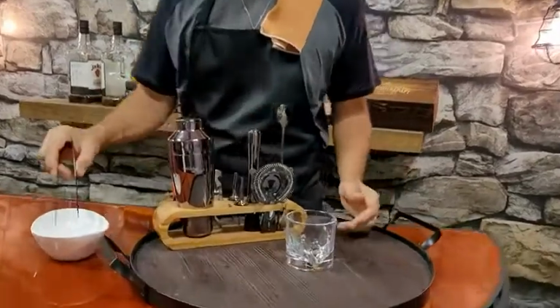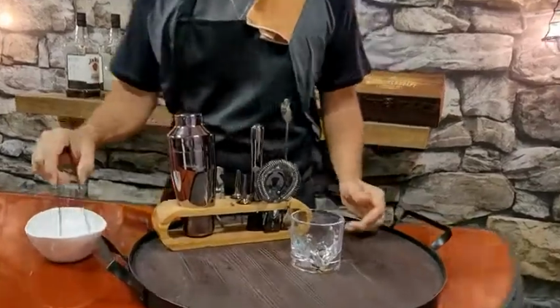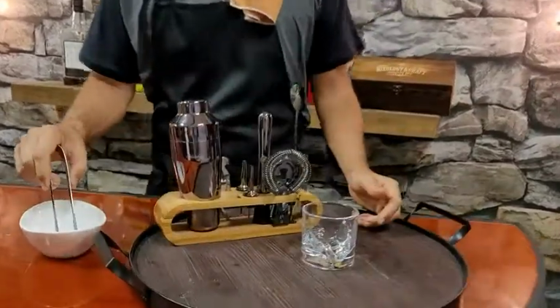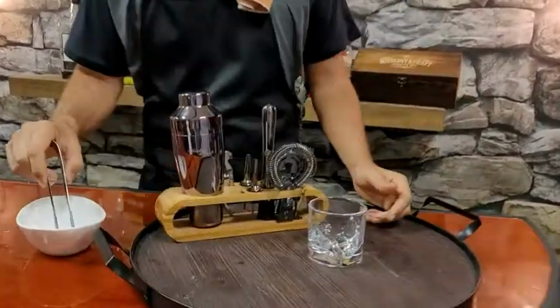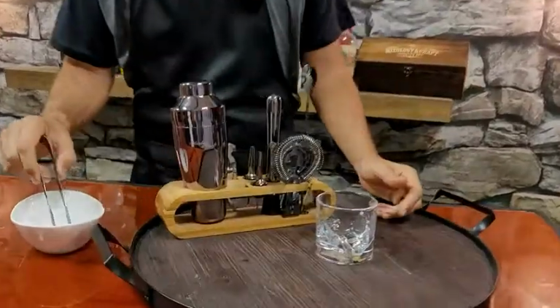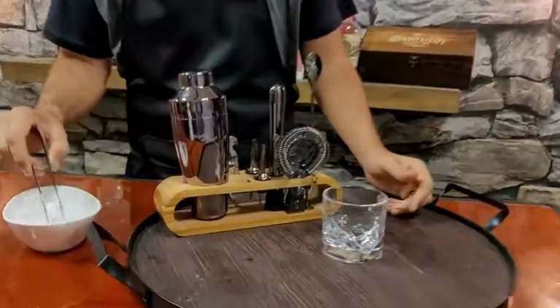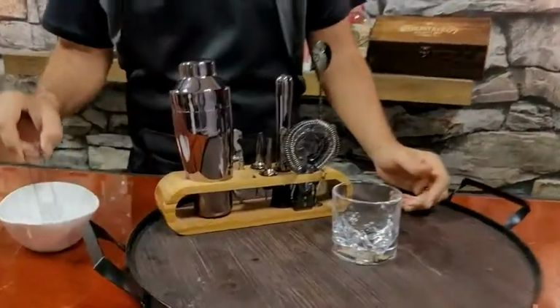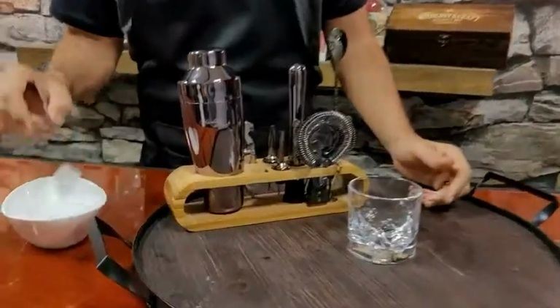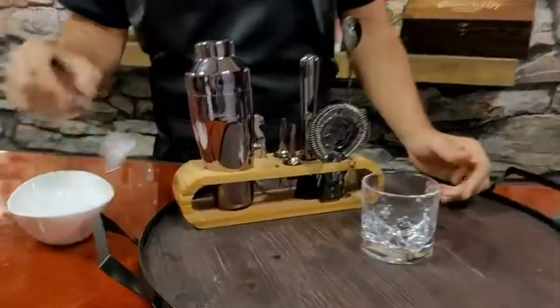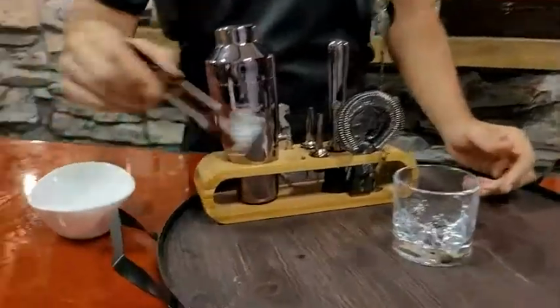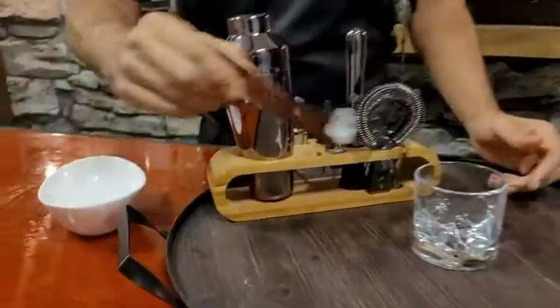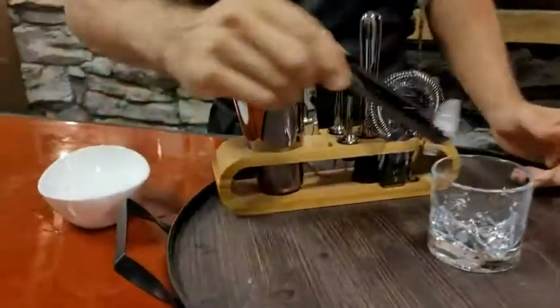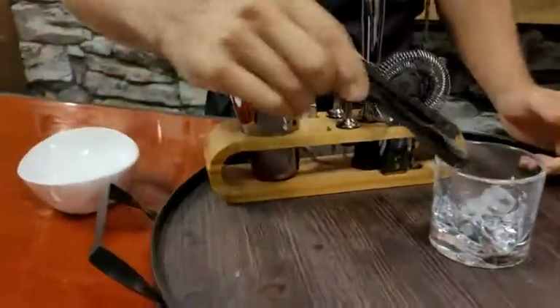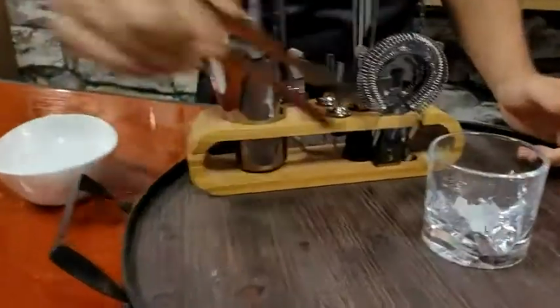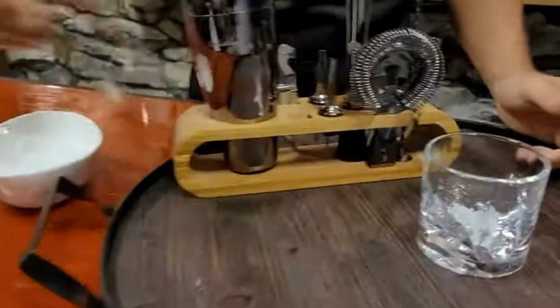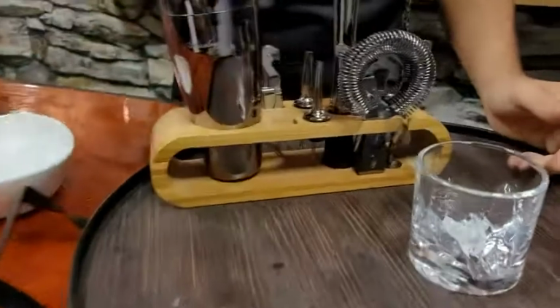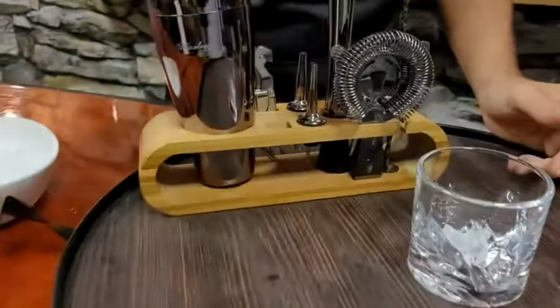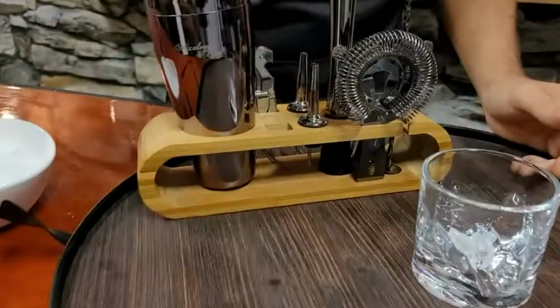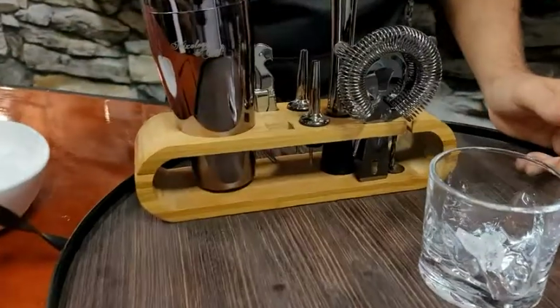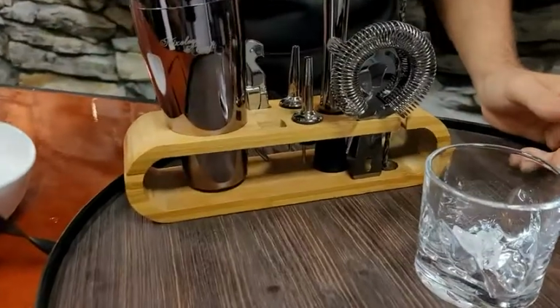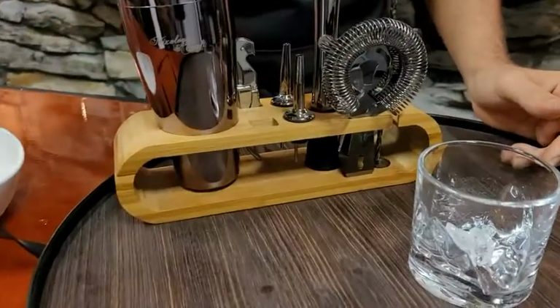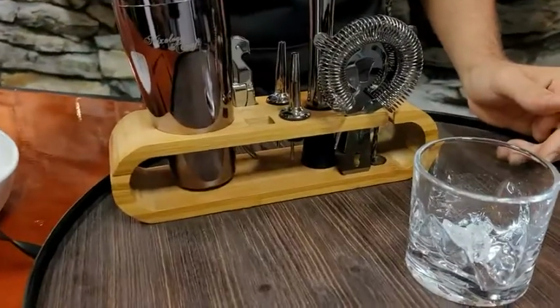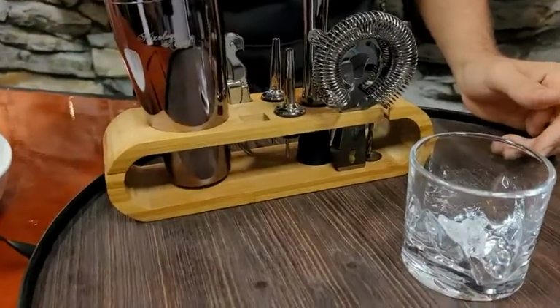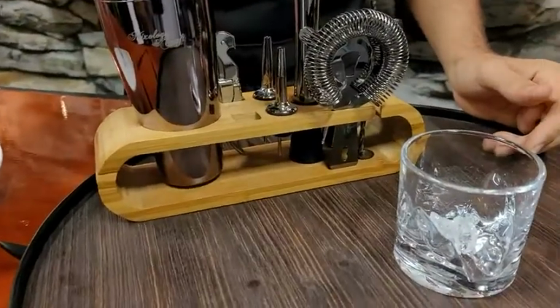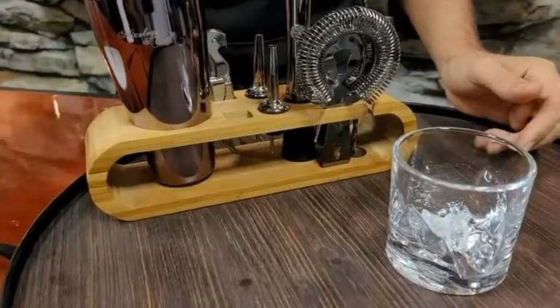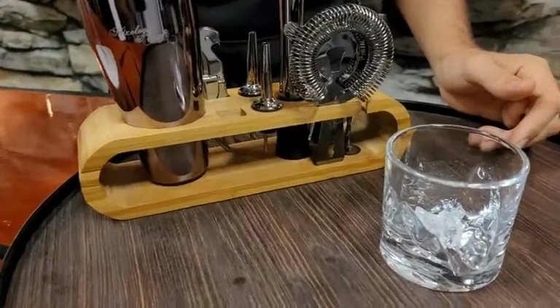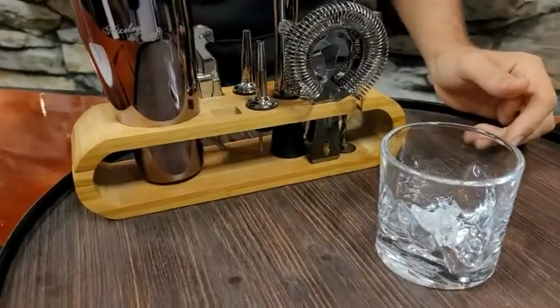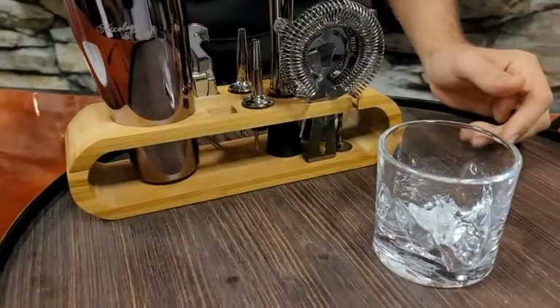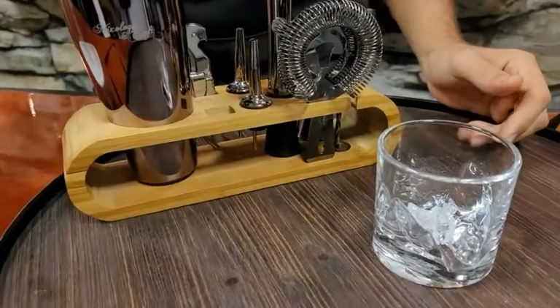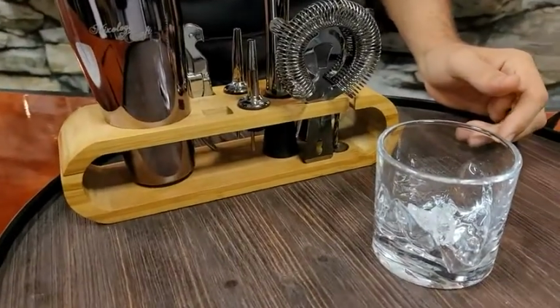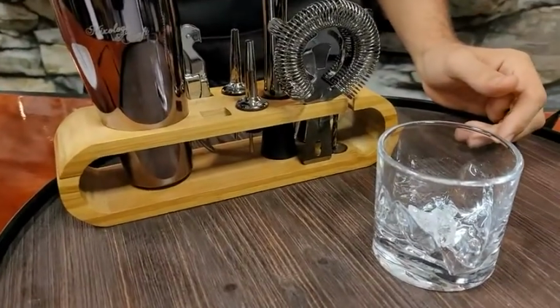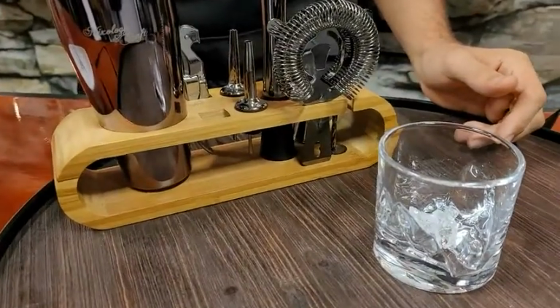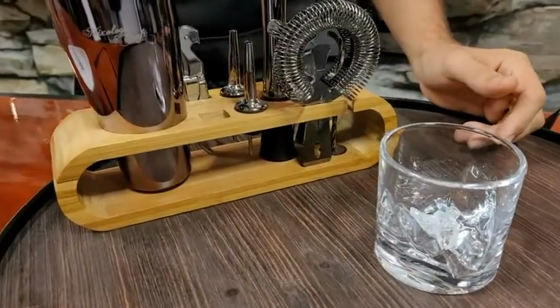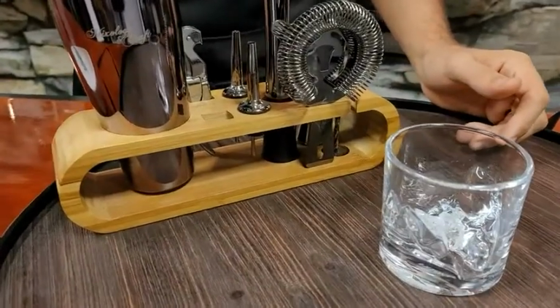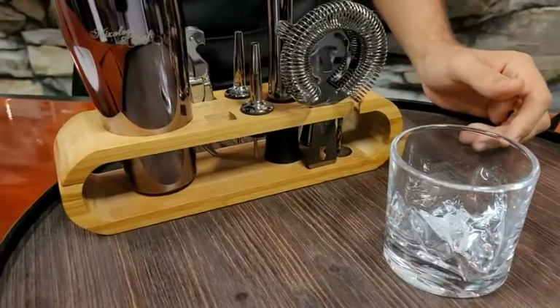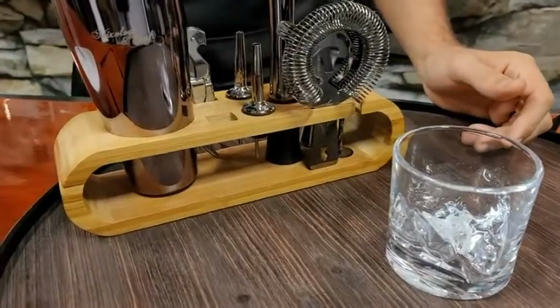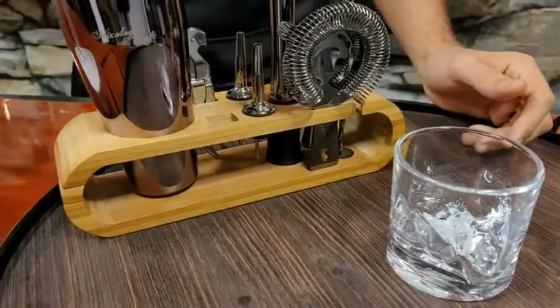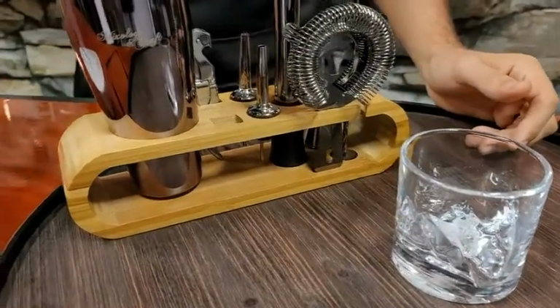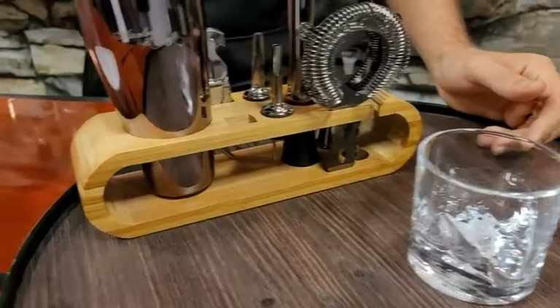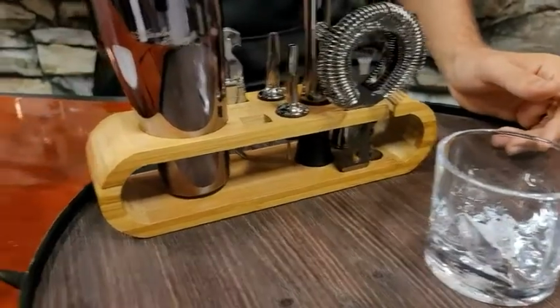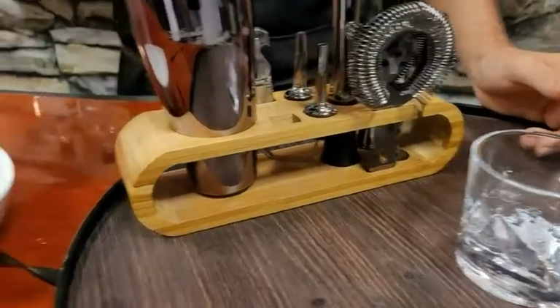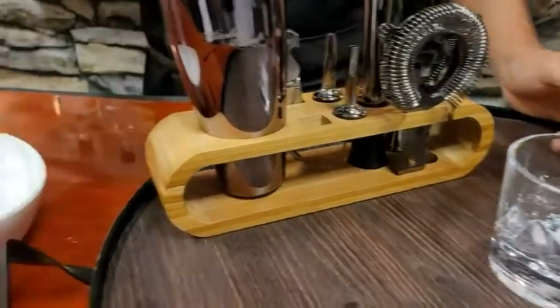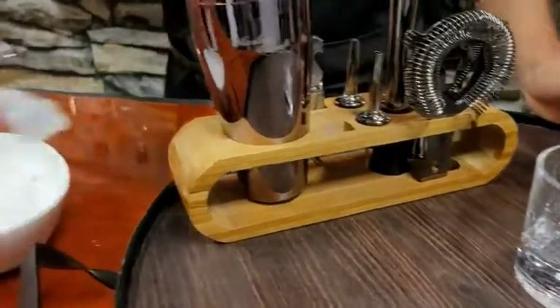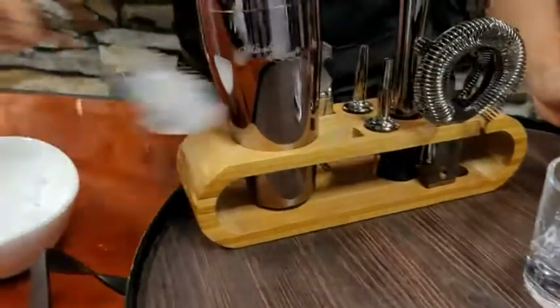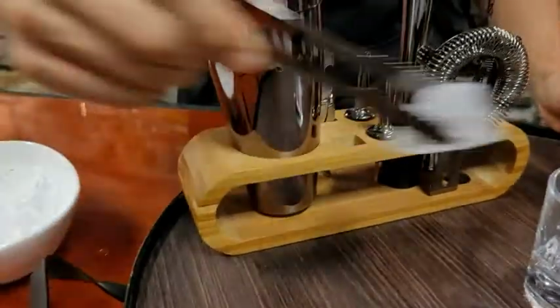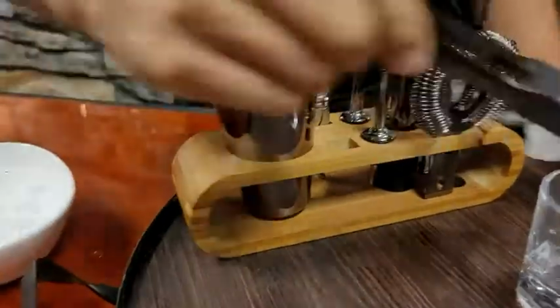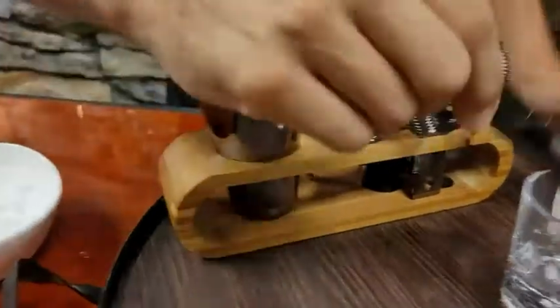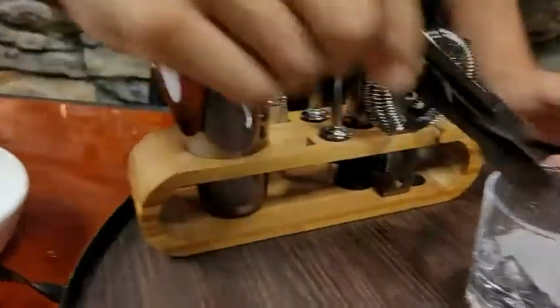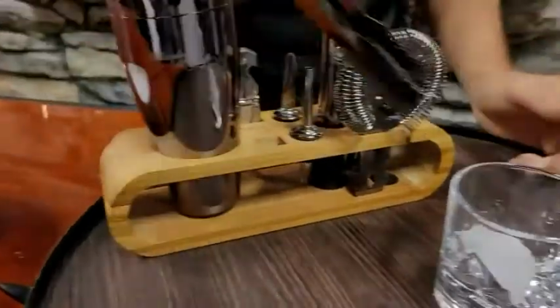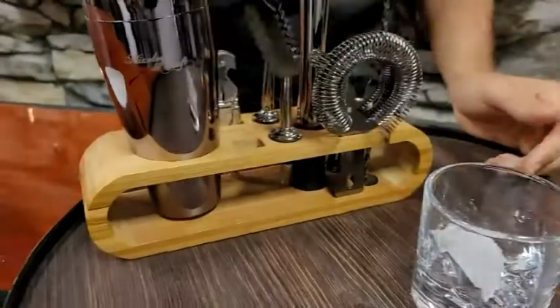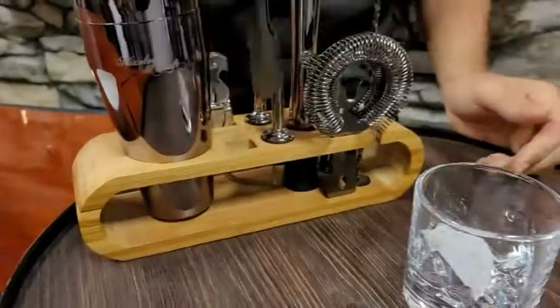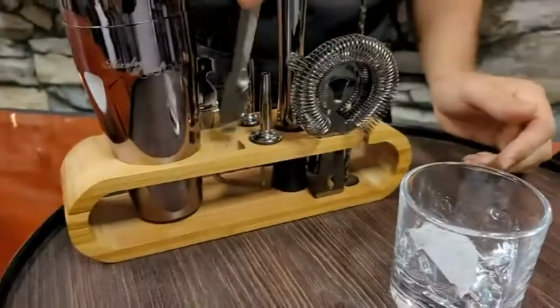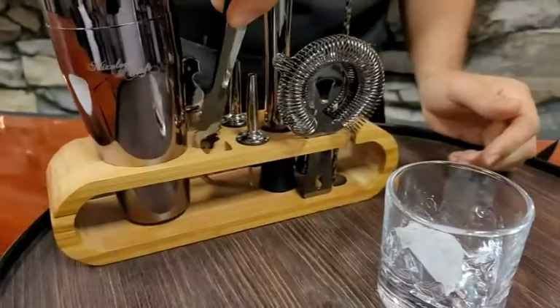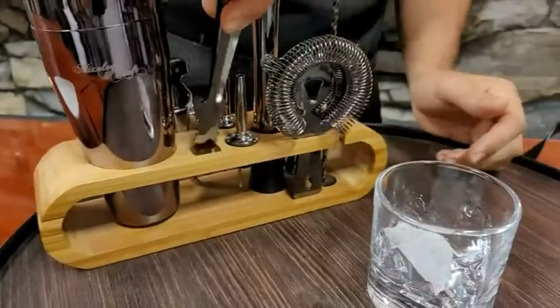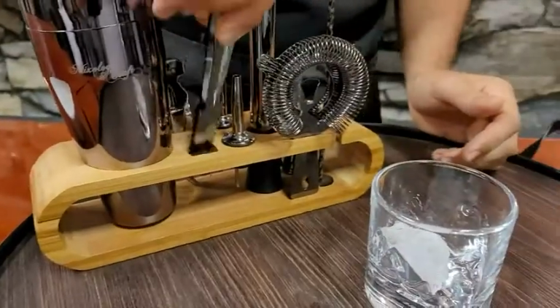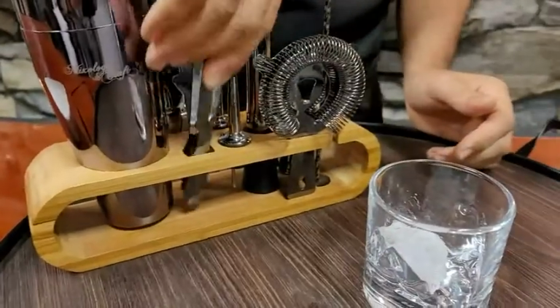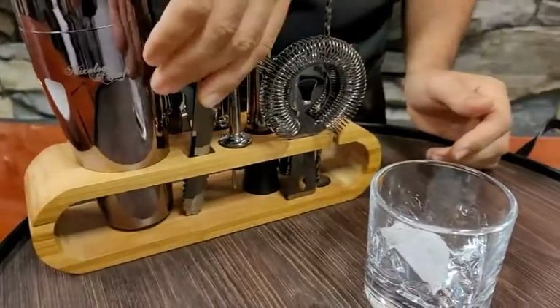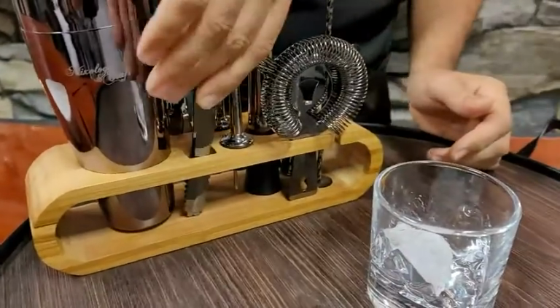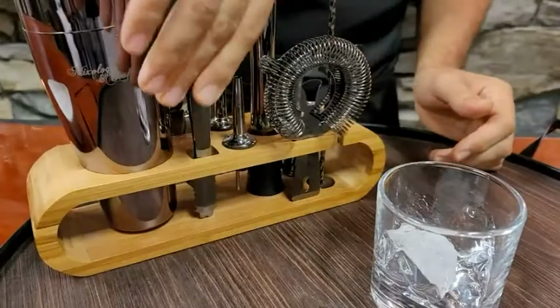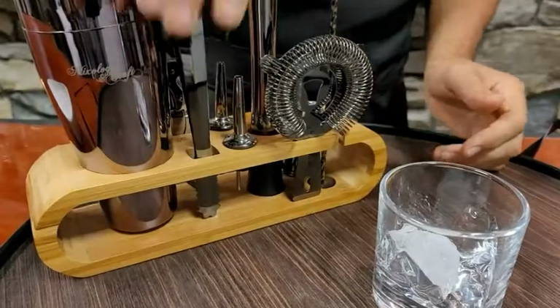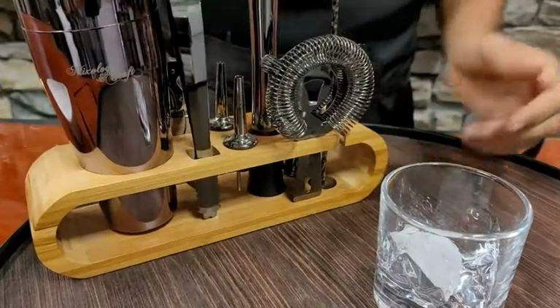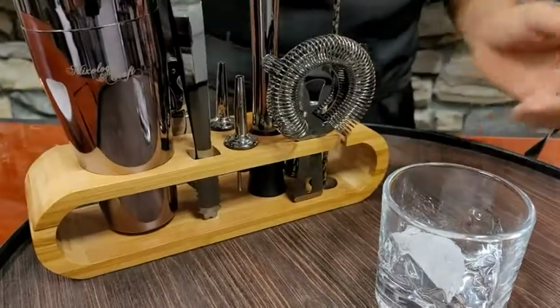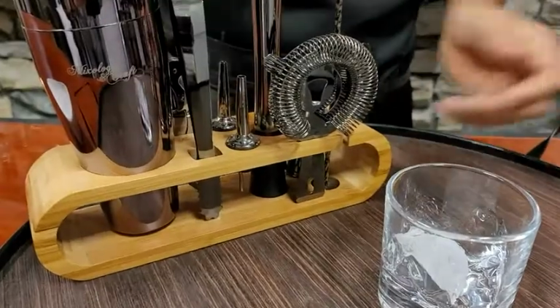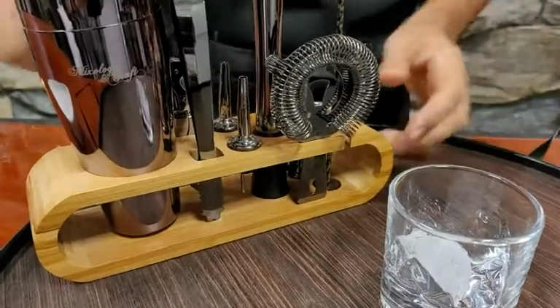They've got ice tongs here, so let me just show you — you don't want to grab people's ice with your fingers, that's nasty. But there you go, you put that in there.